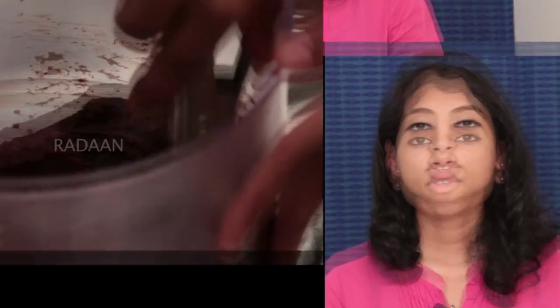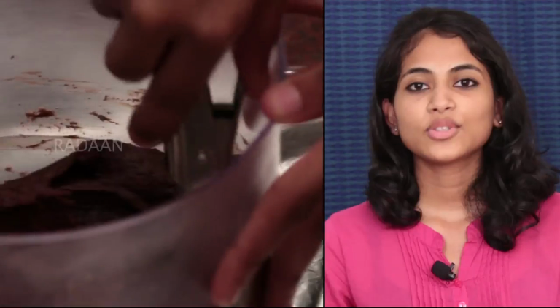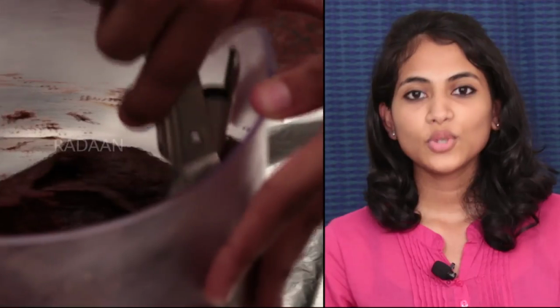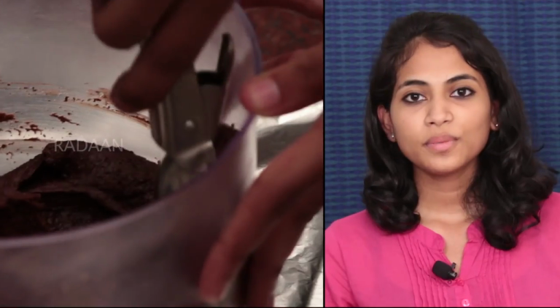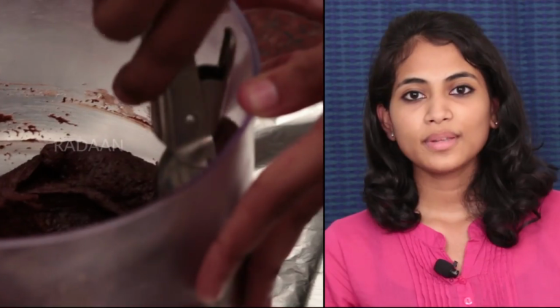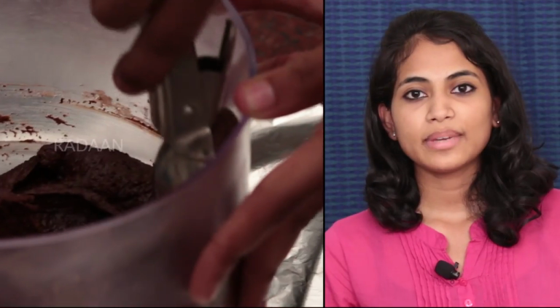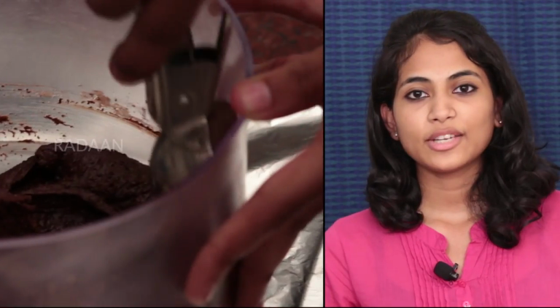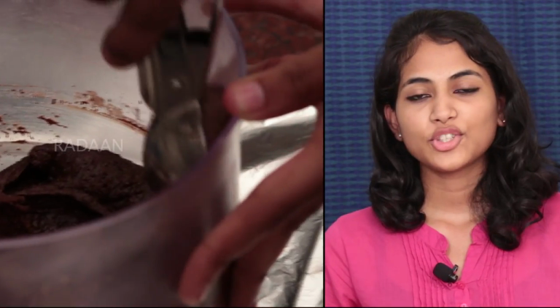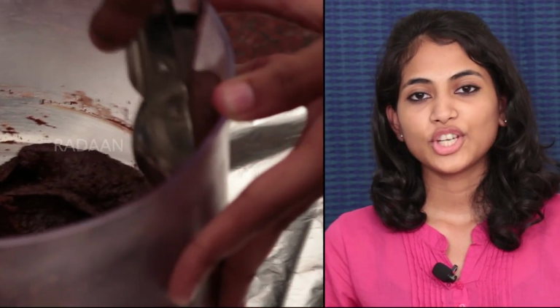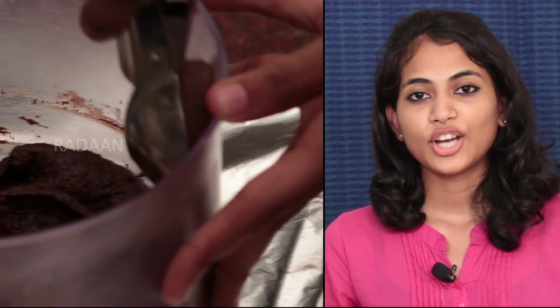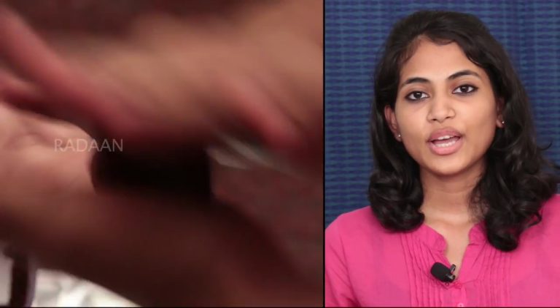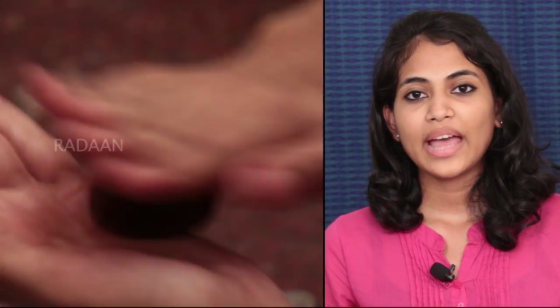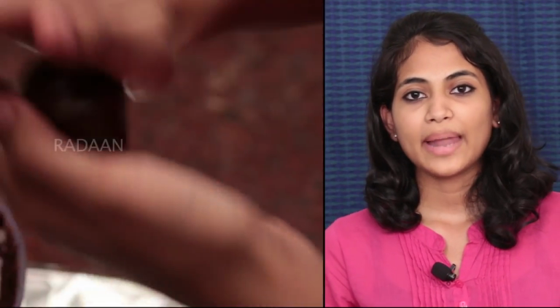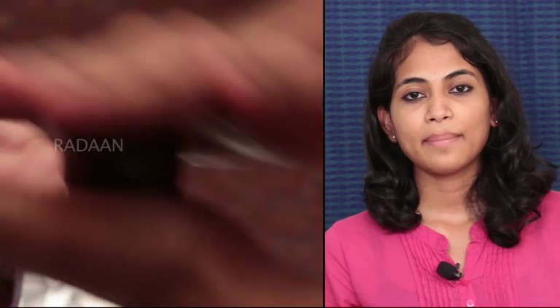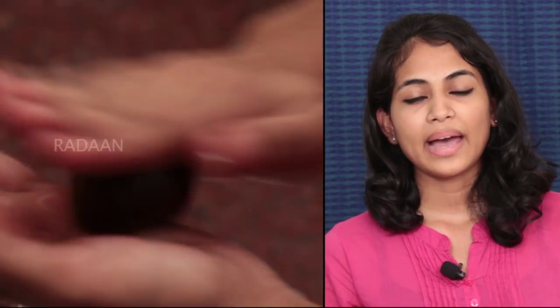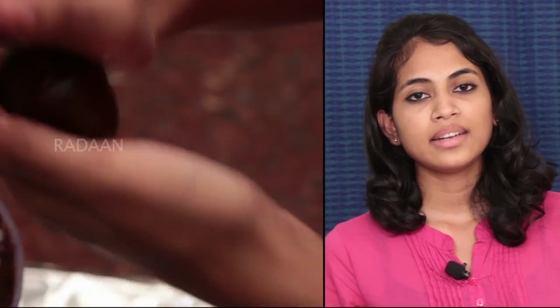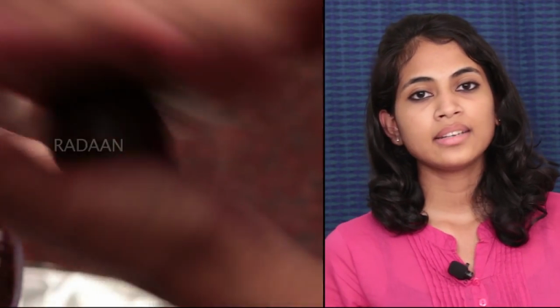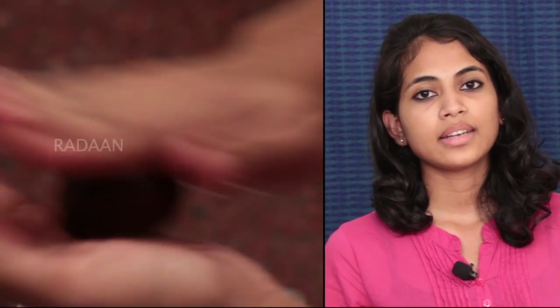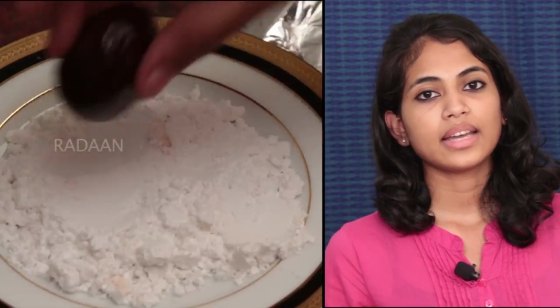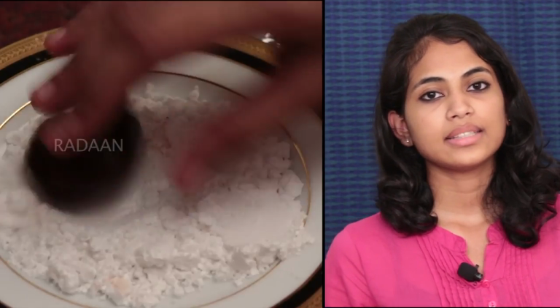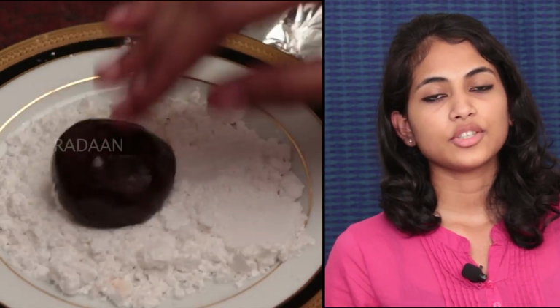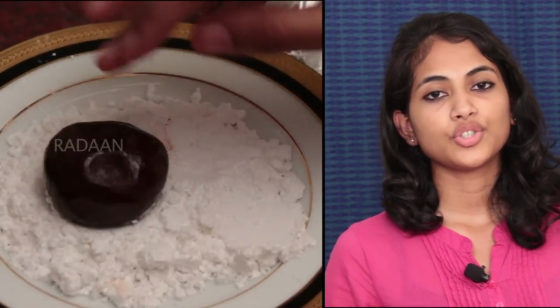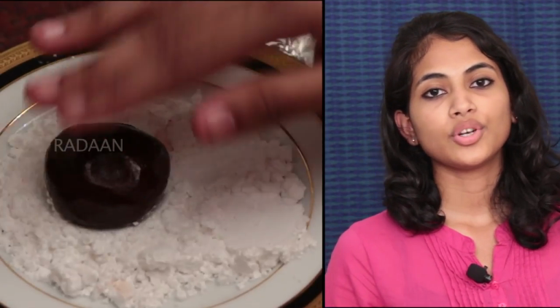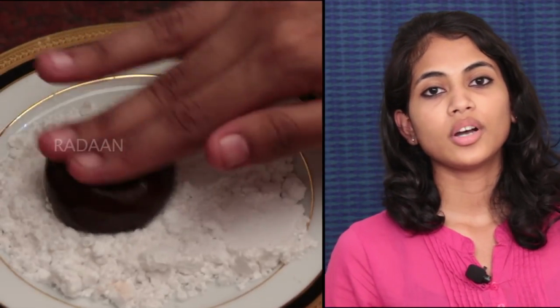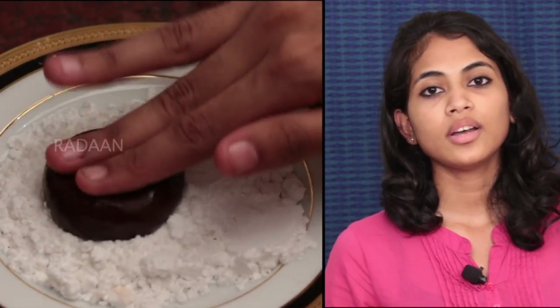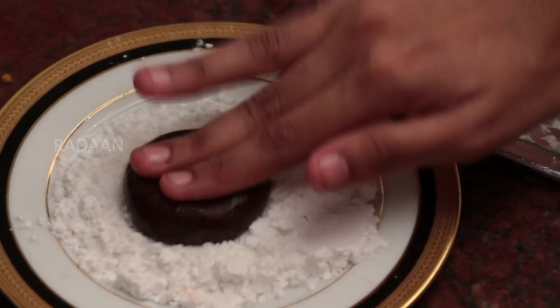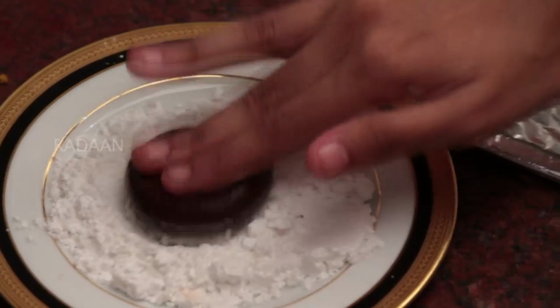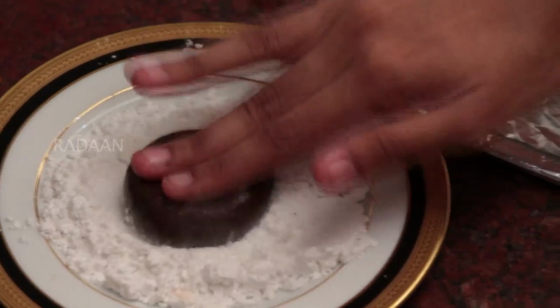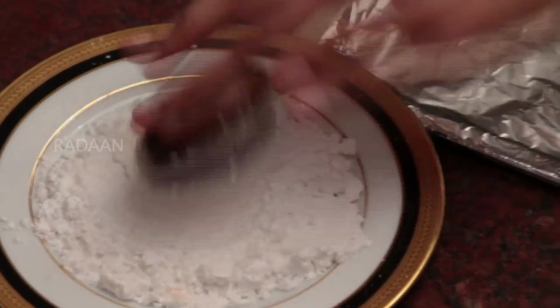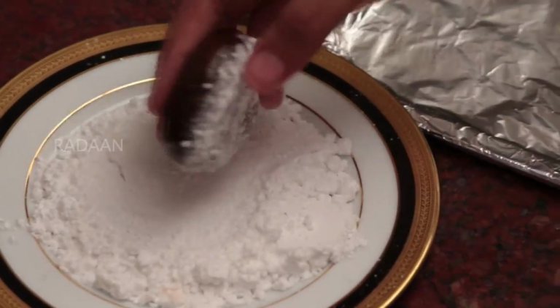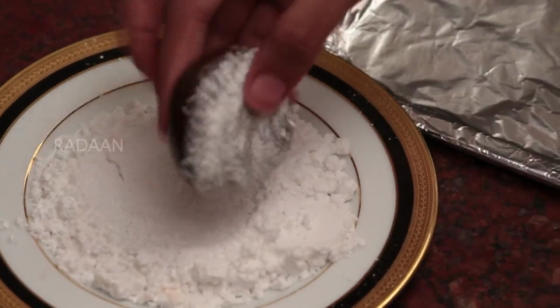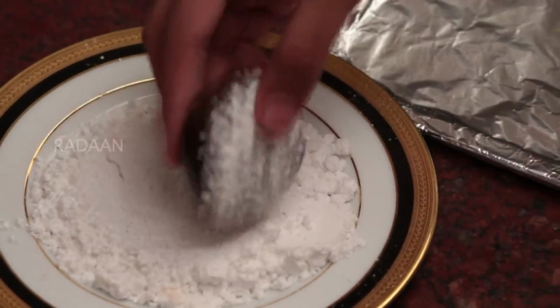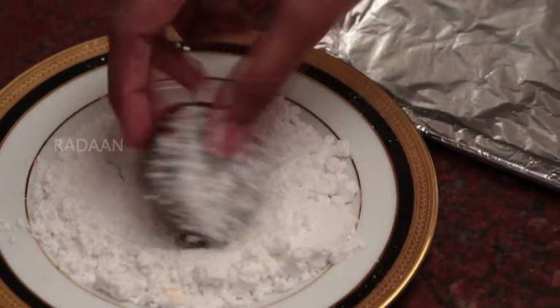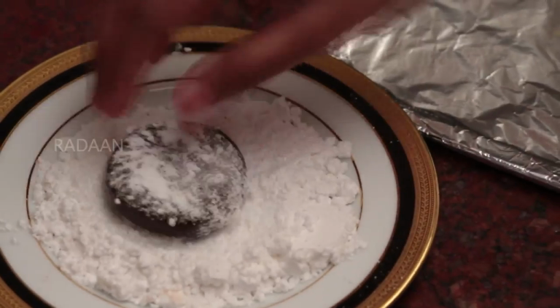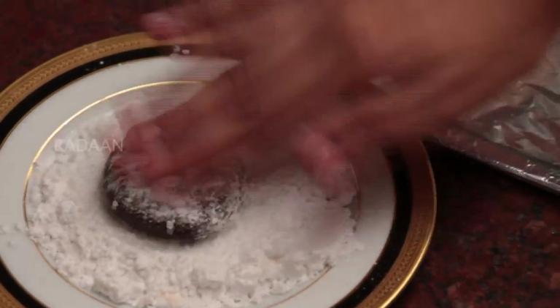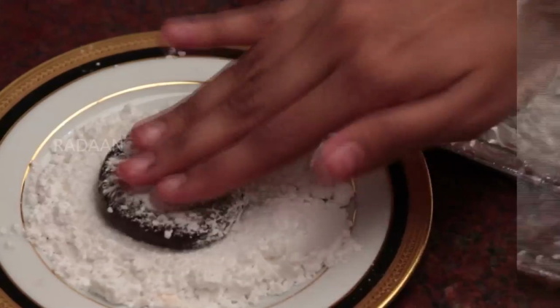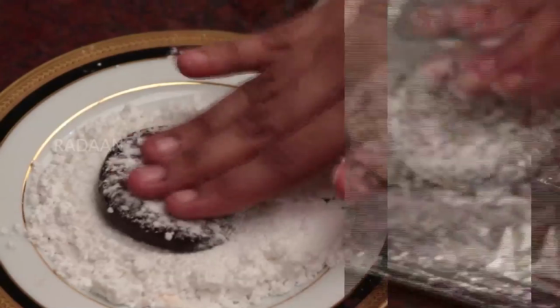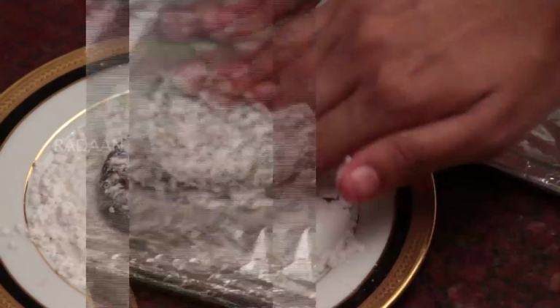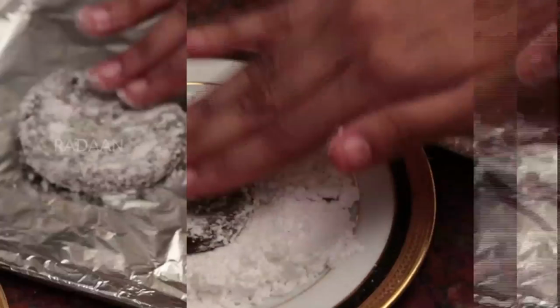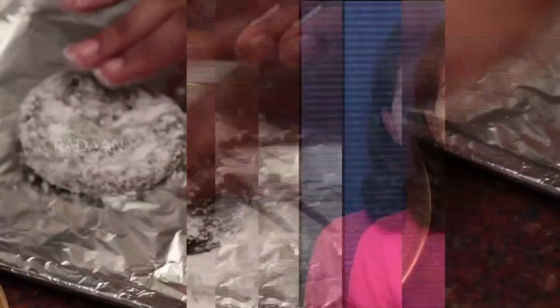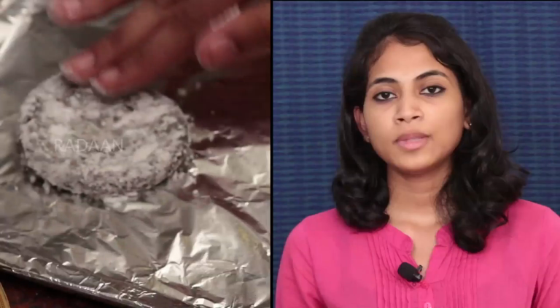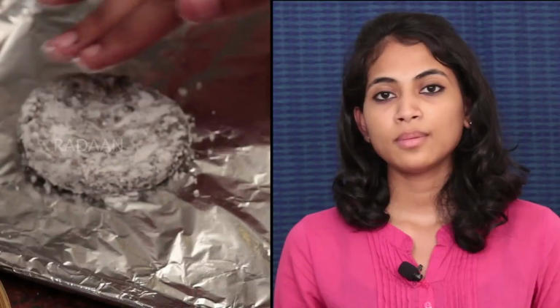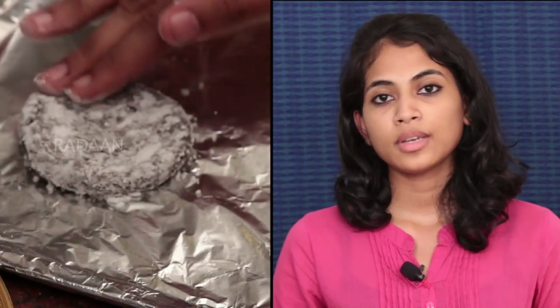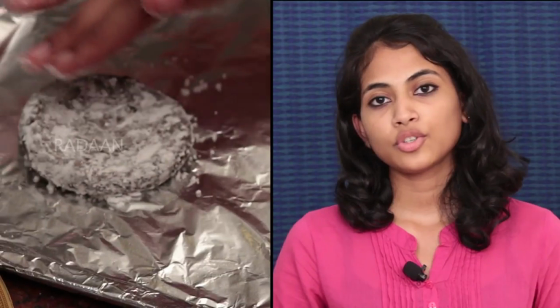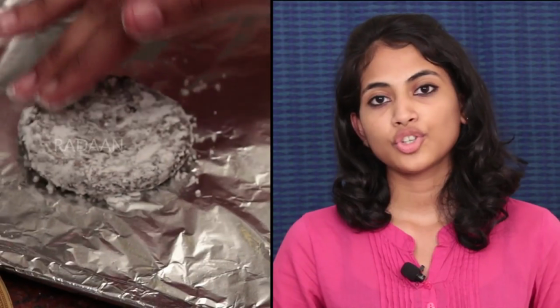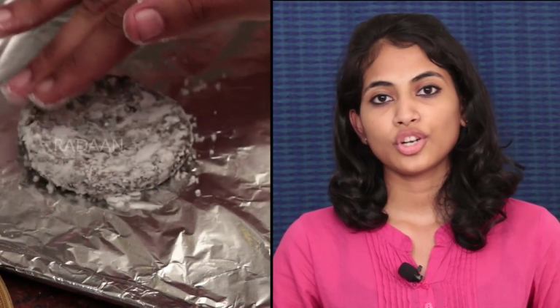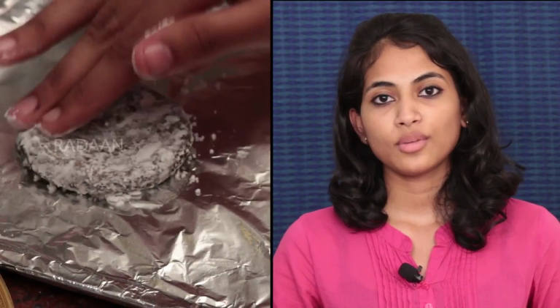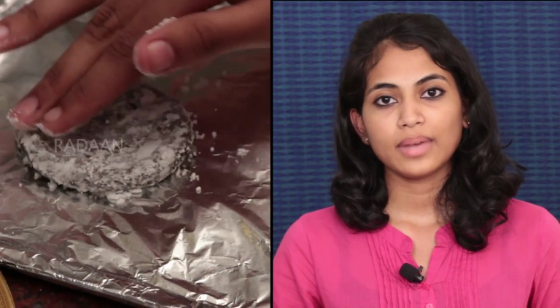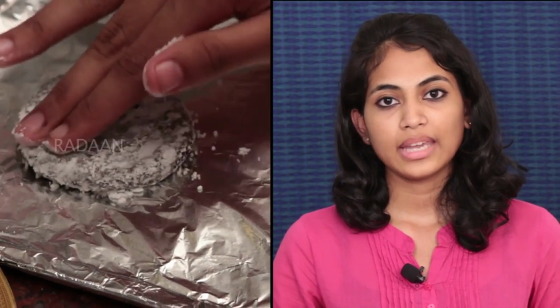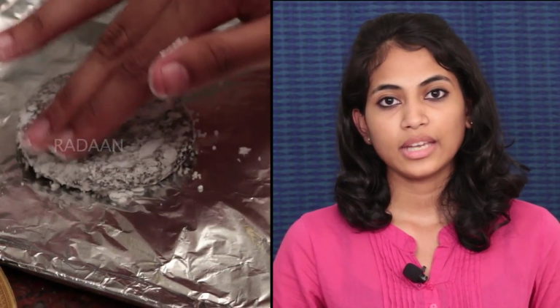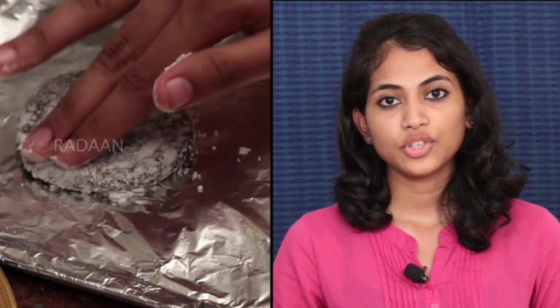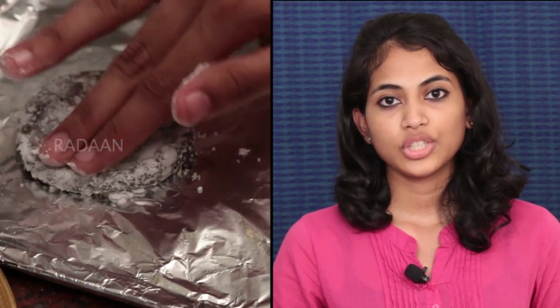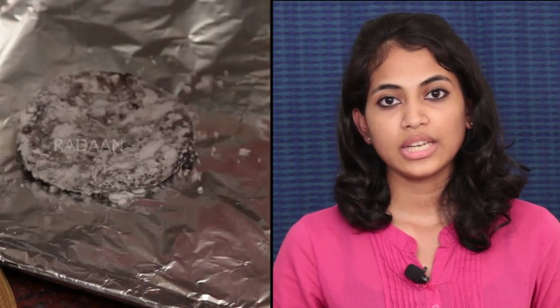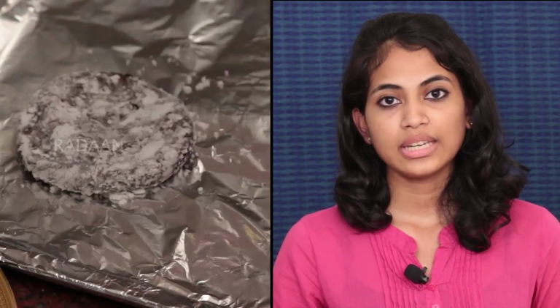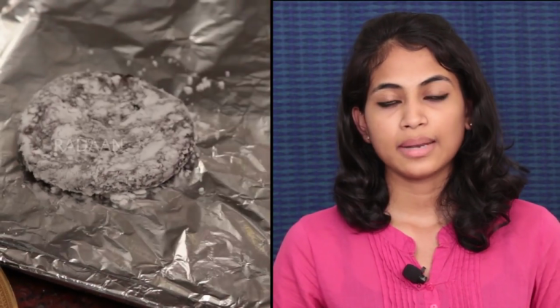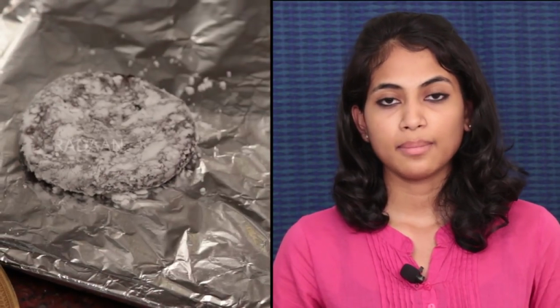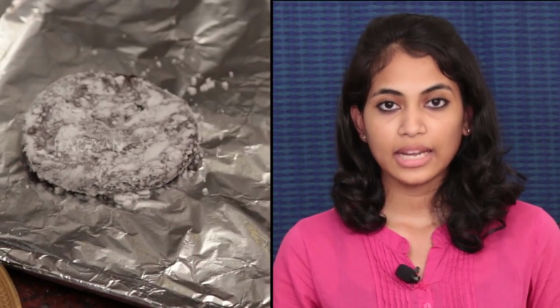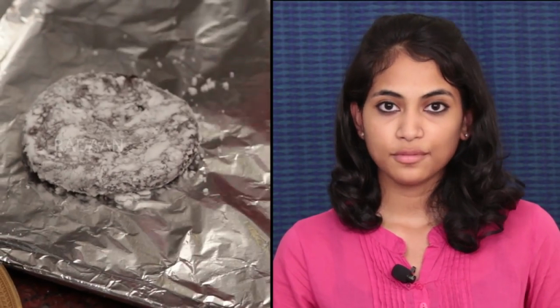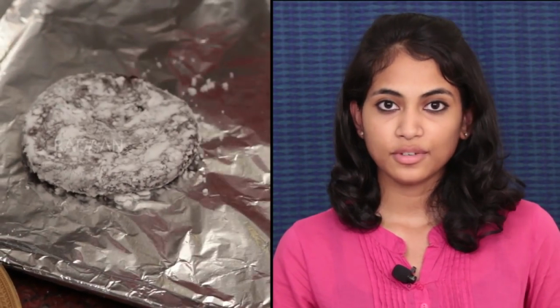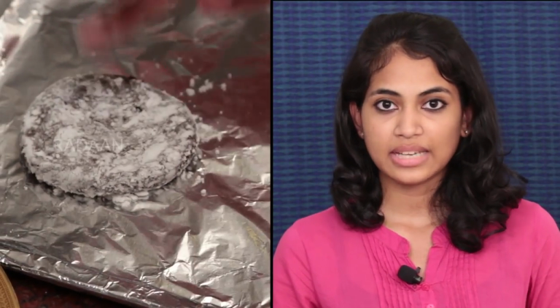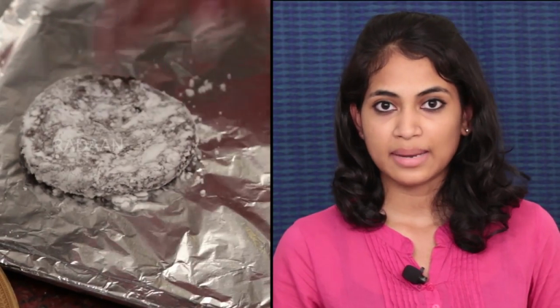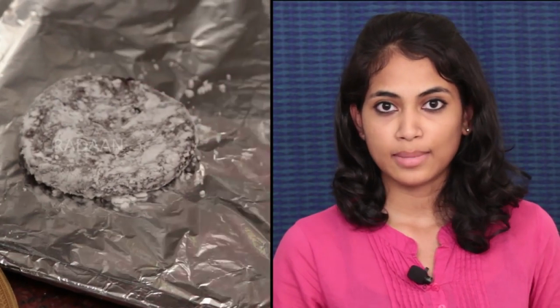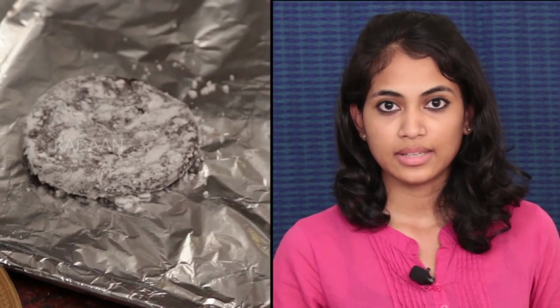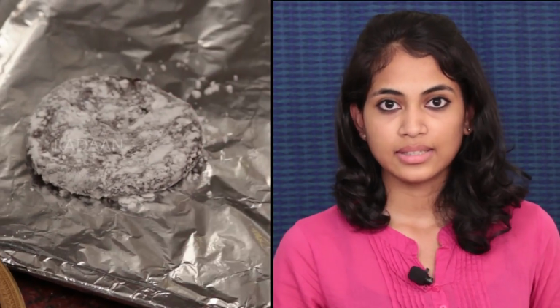Now scoop the mixture and pat it in icing sugar. Keep the mixture on a baking sheet and bake it for 10 minutes.